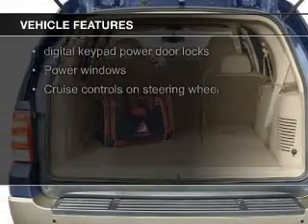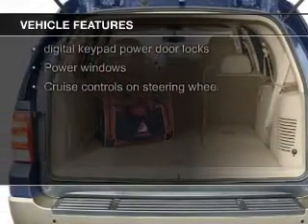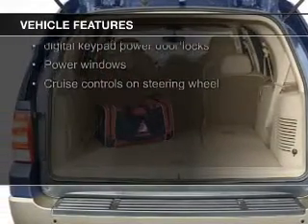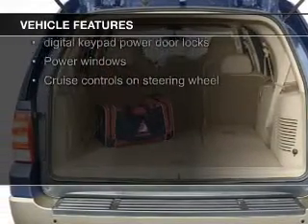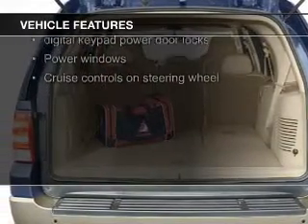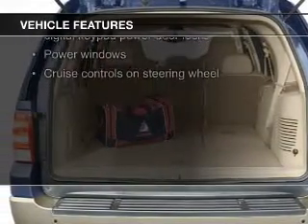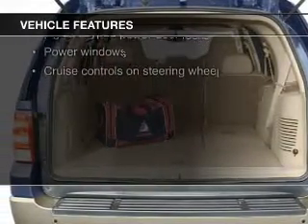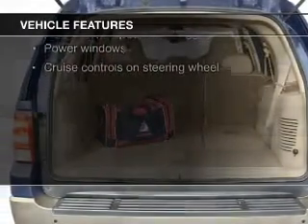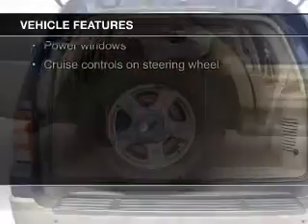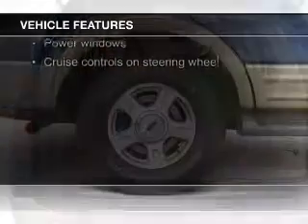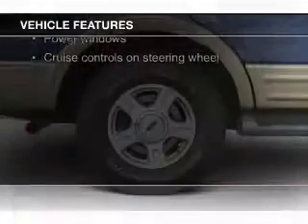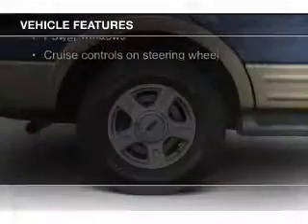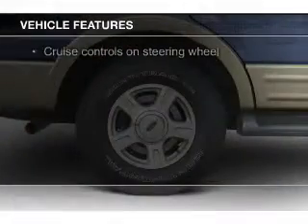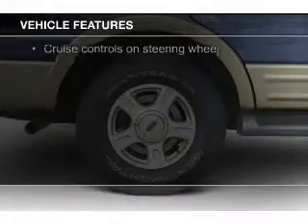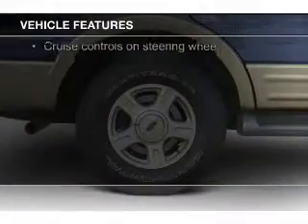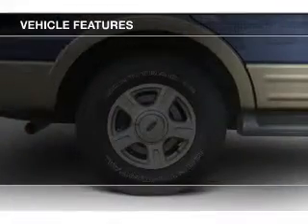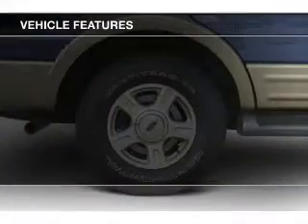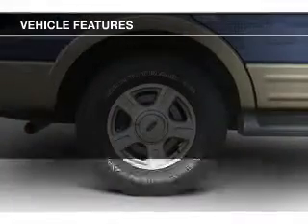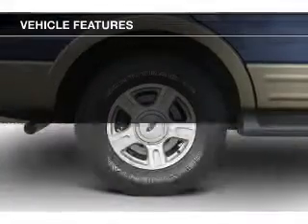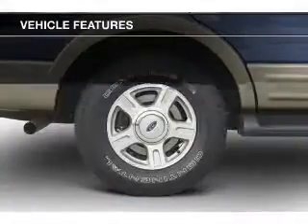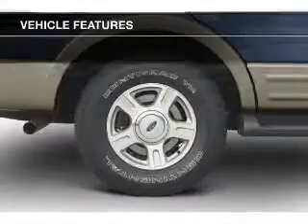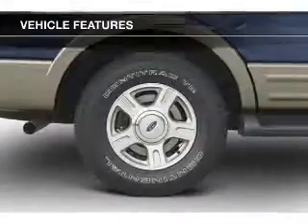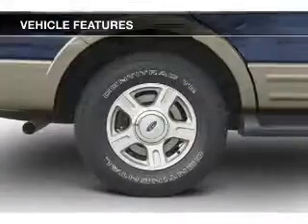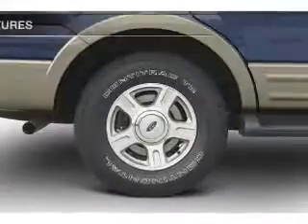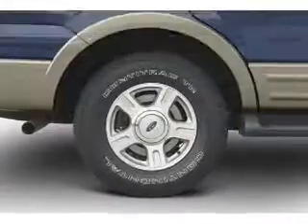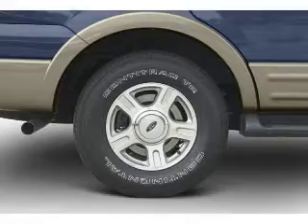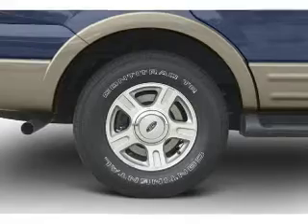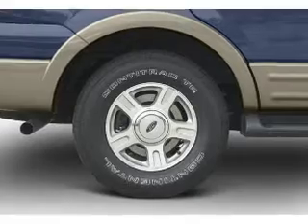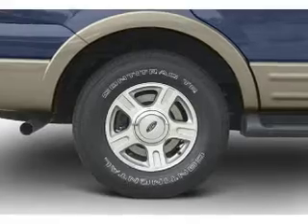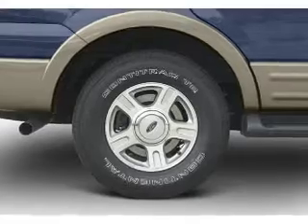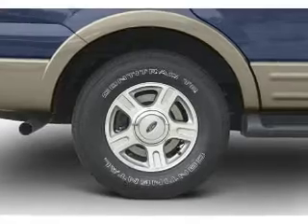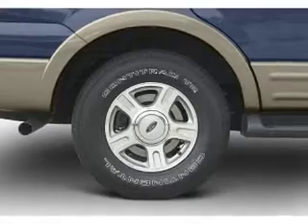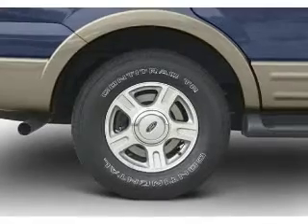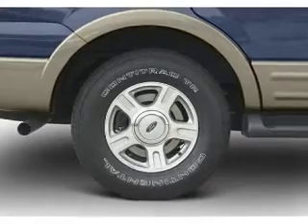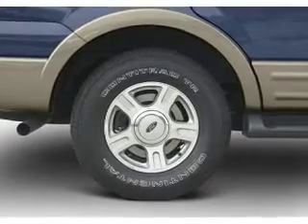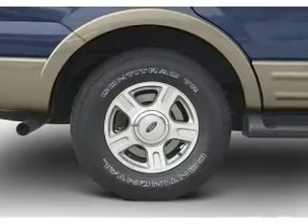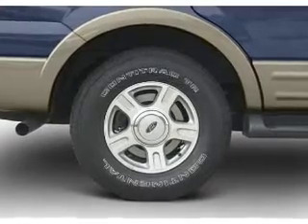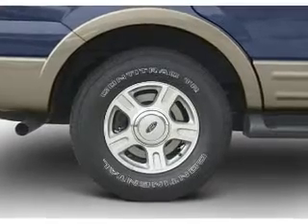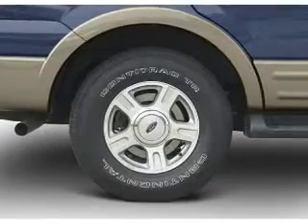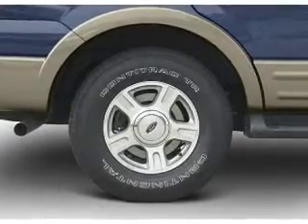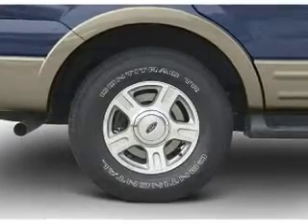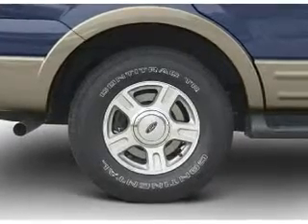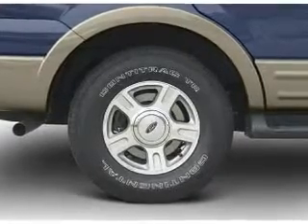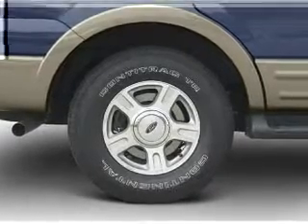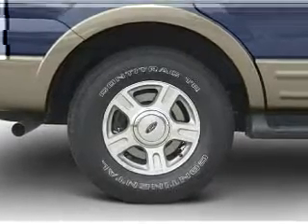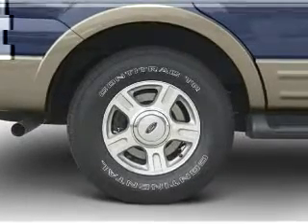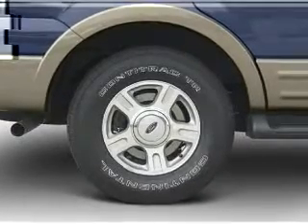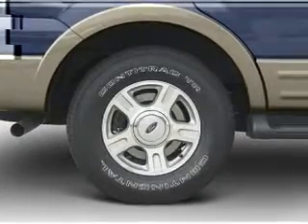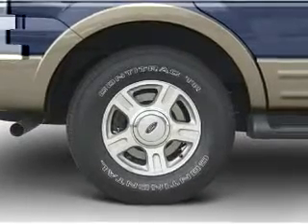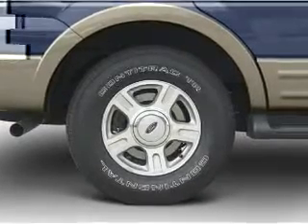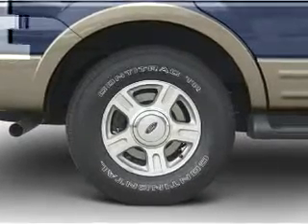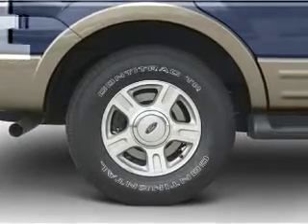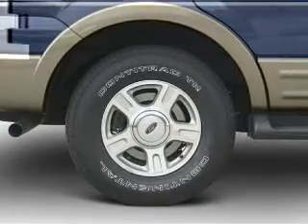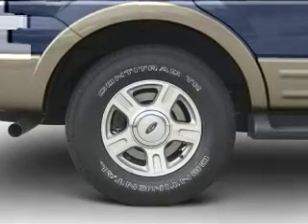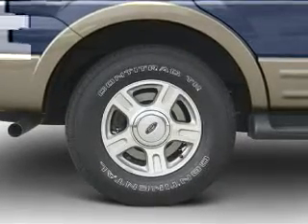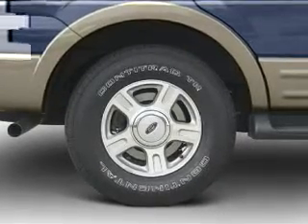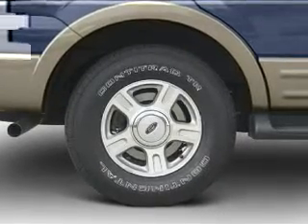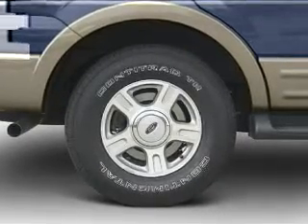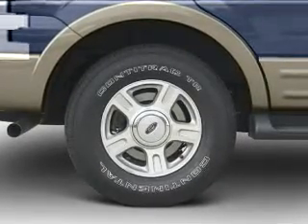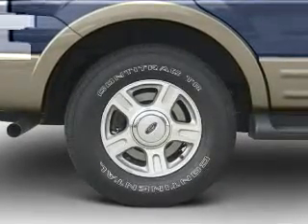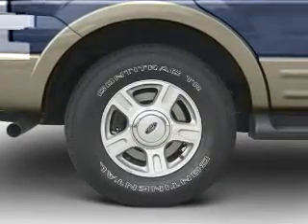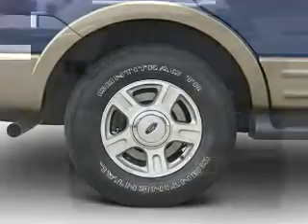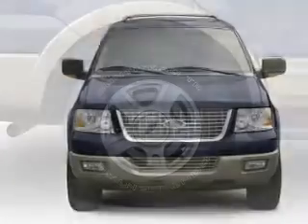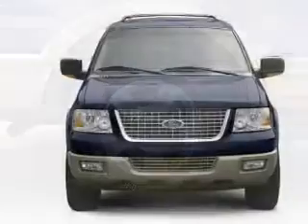Additional features include aluminum rims, auto-dimming mirrors, dual temperature controls, automatic climate control, and an adjustable tilt steering wheel.